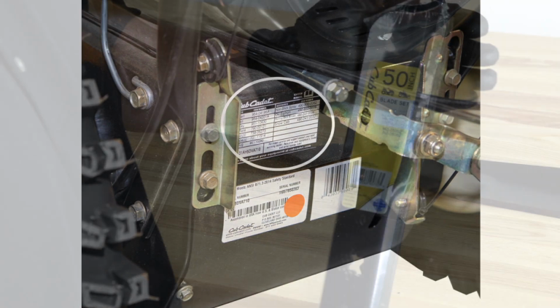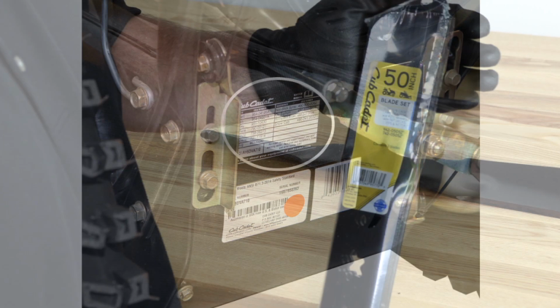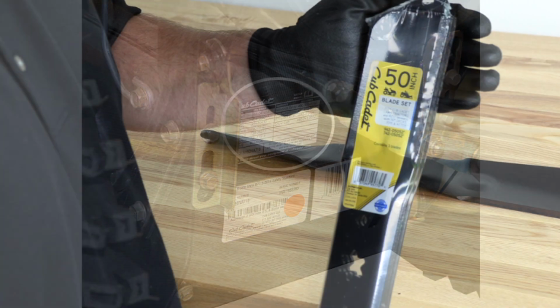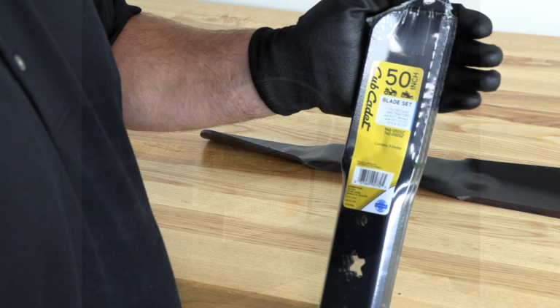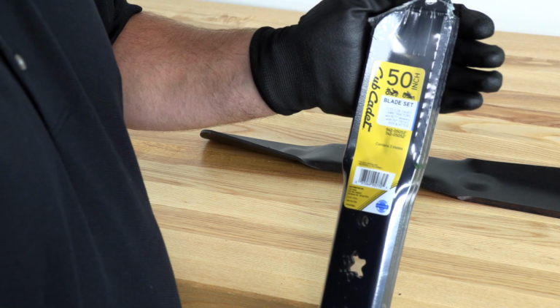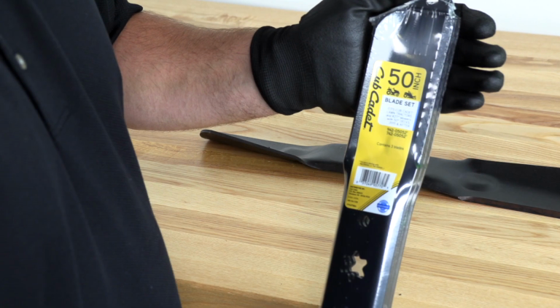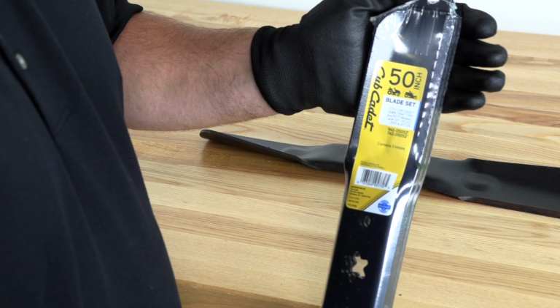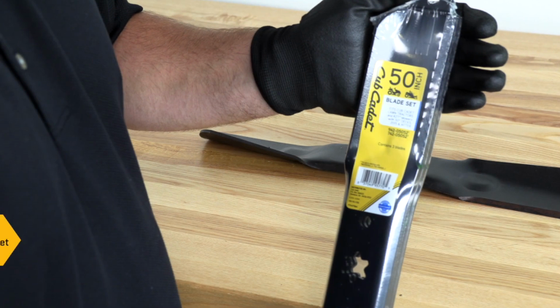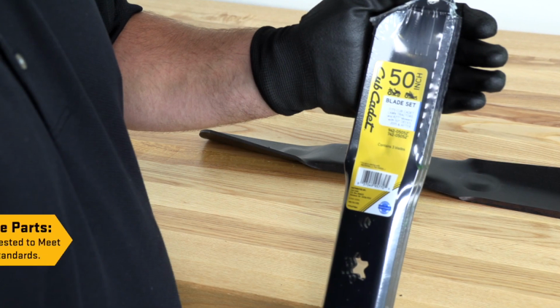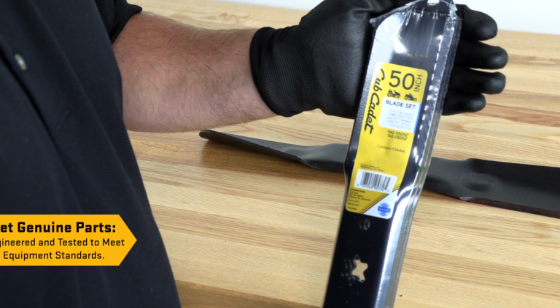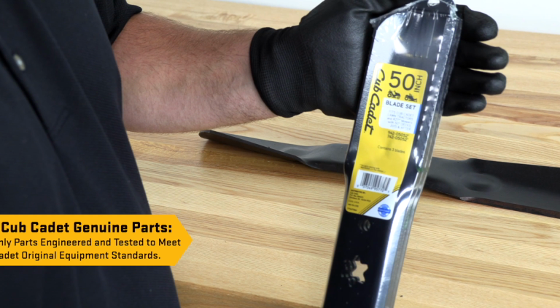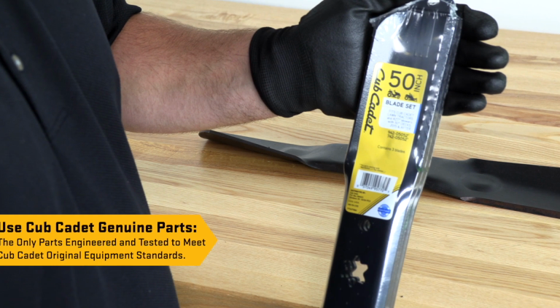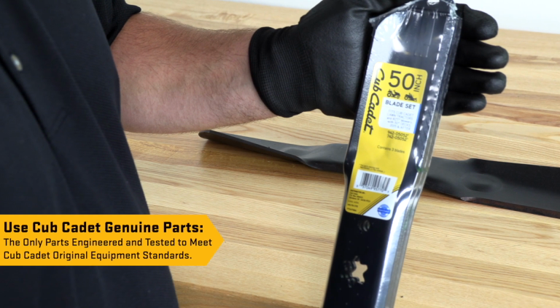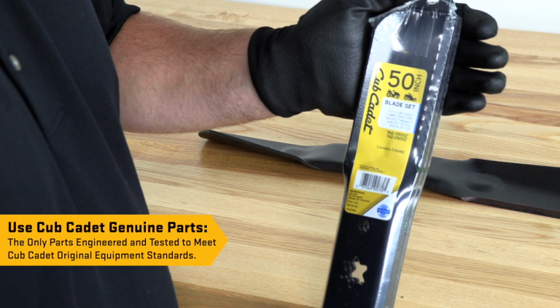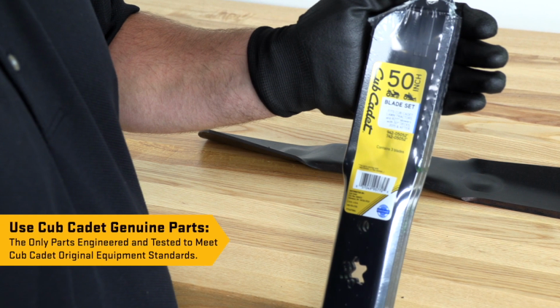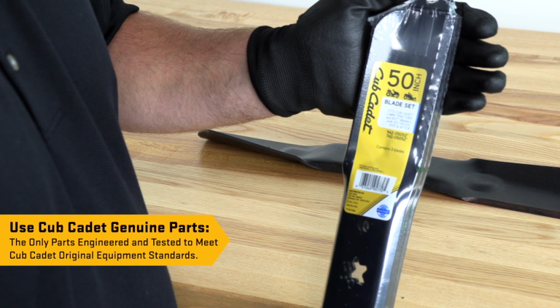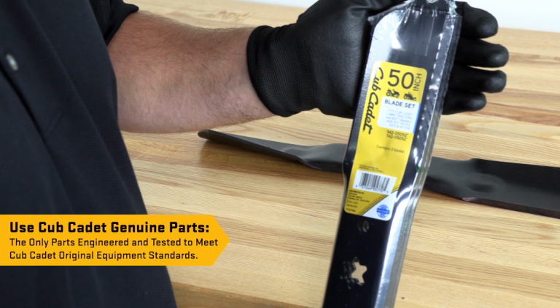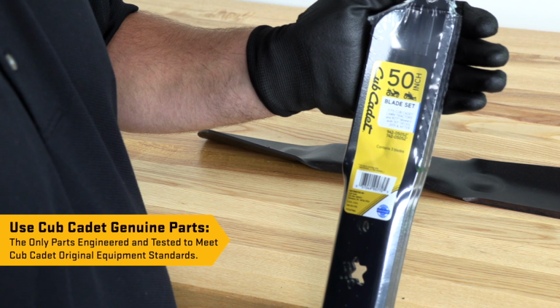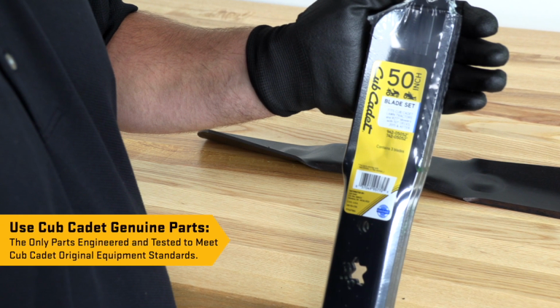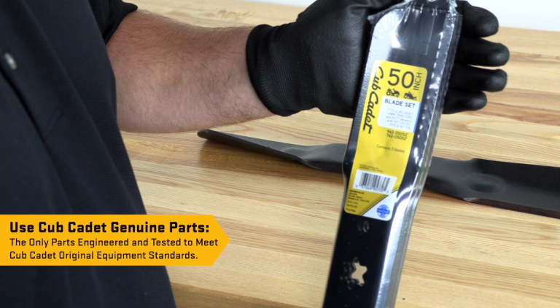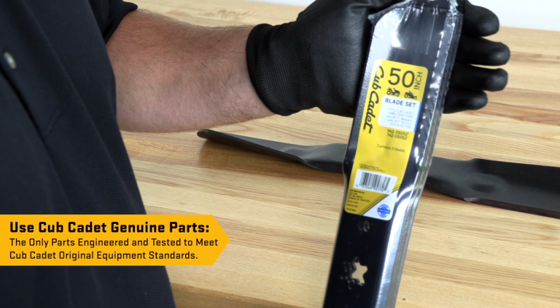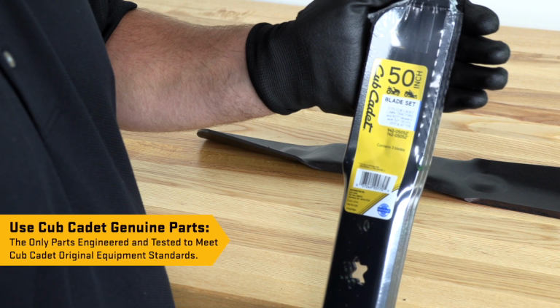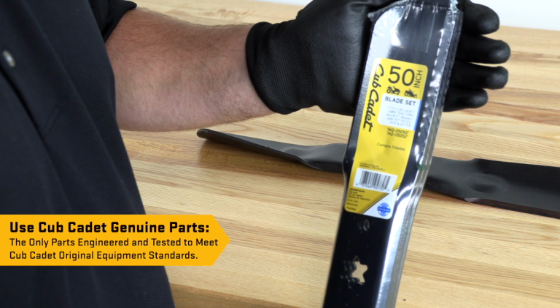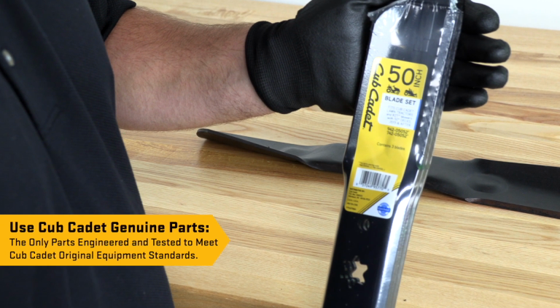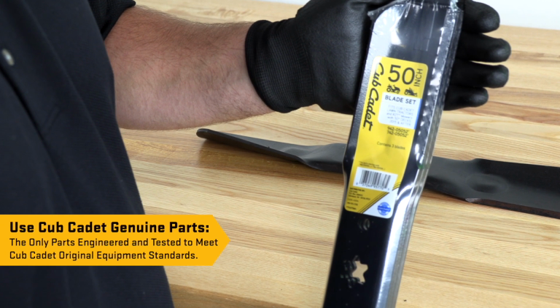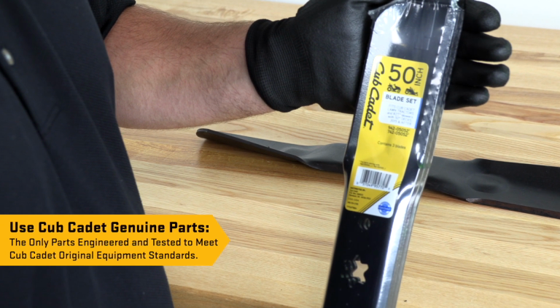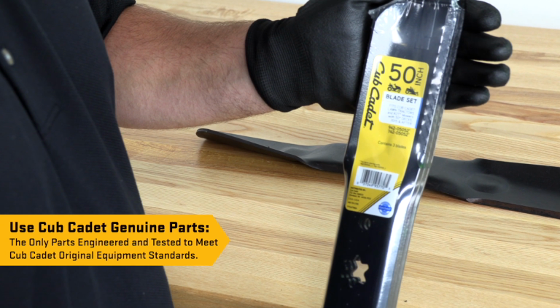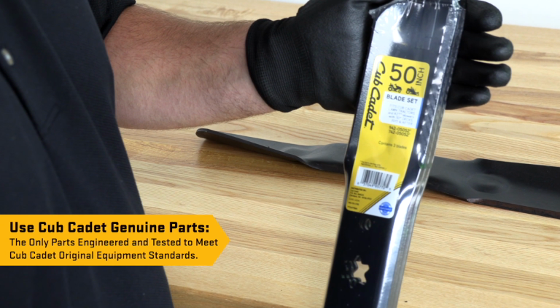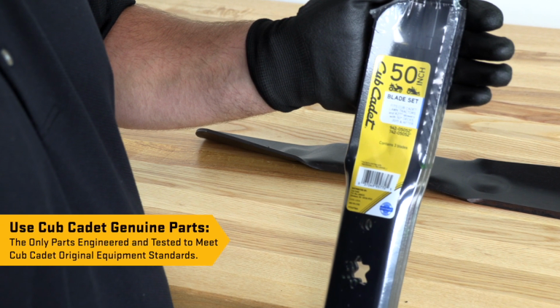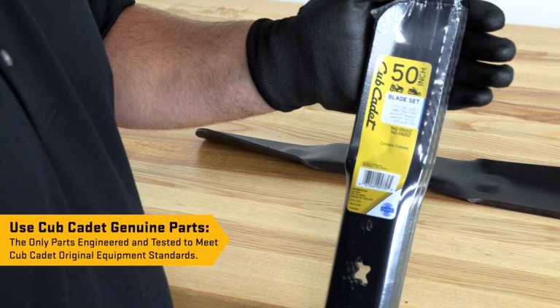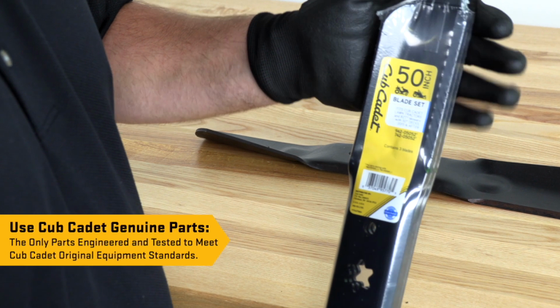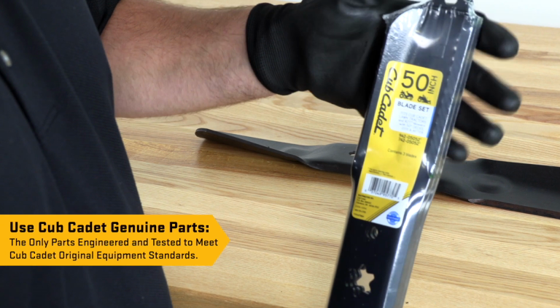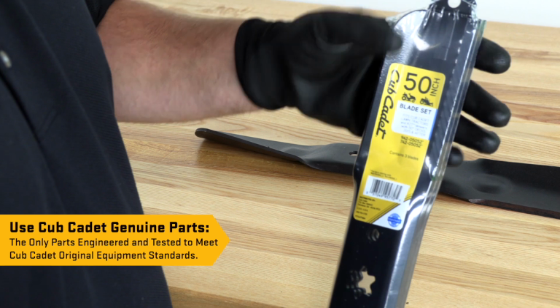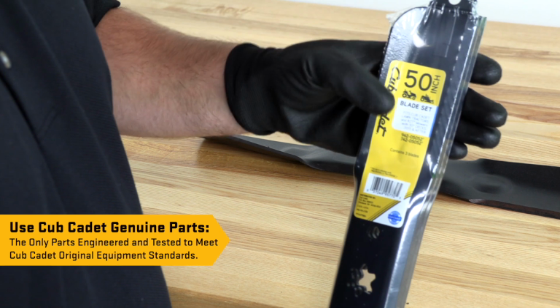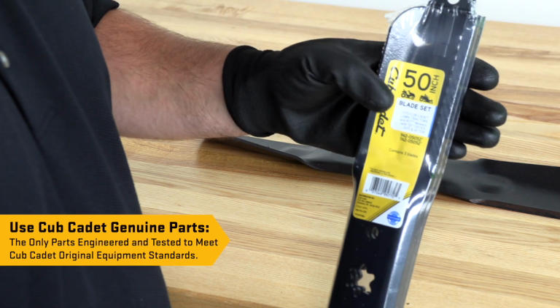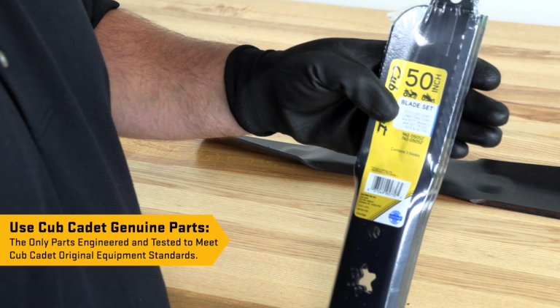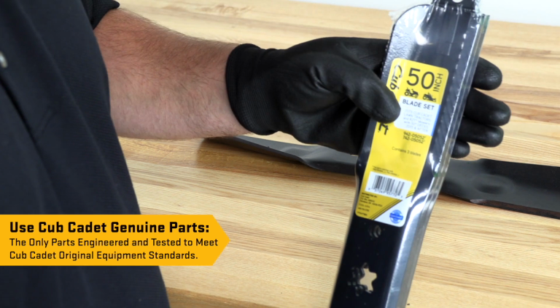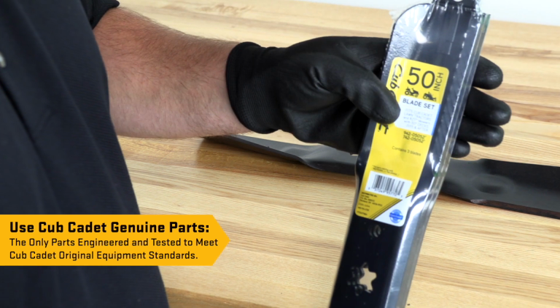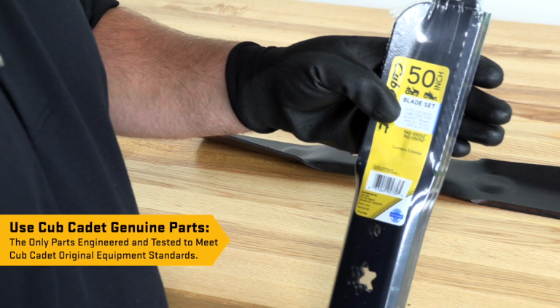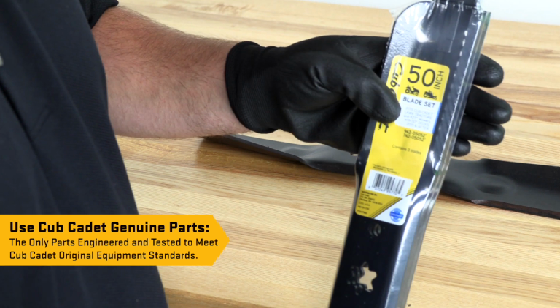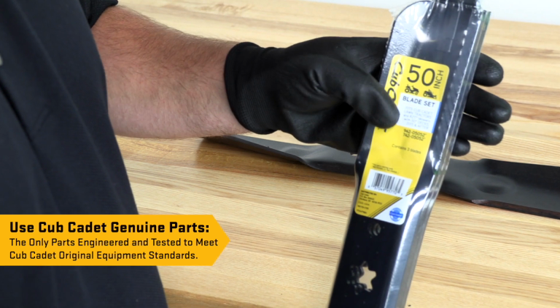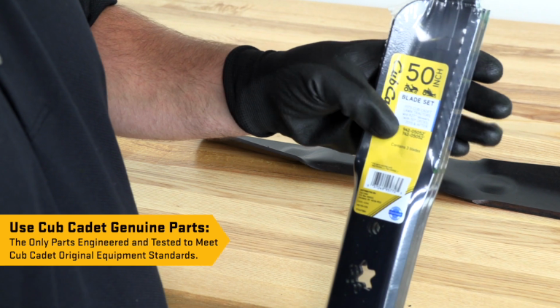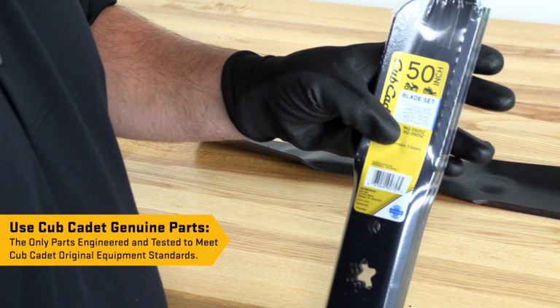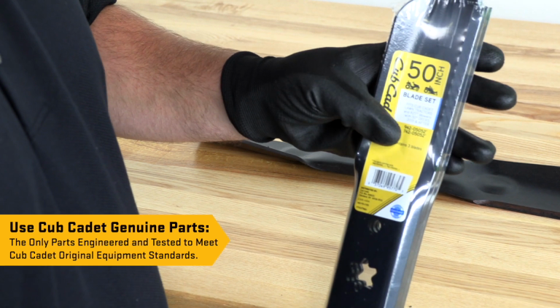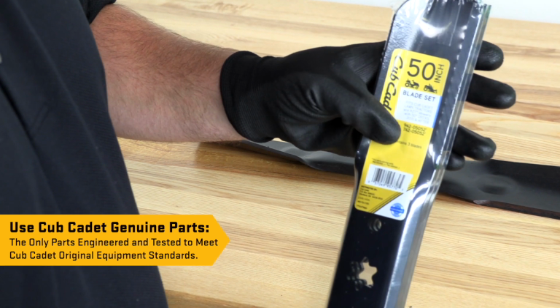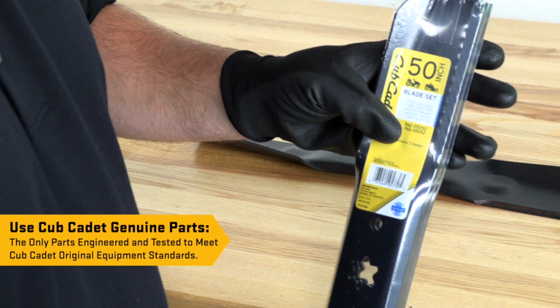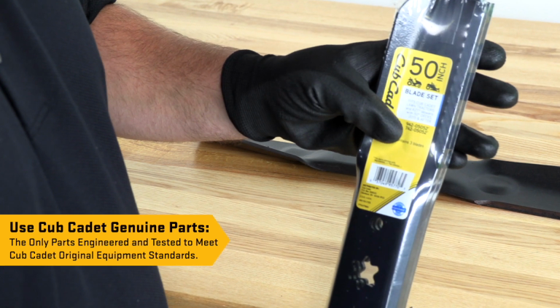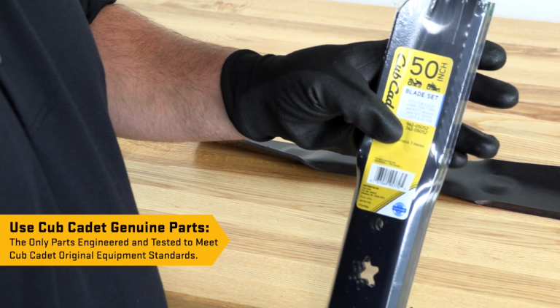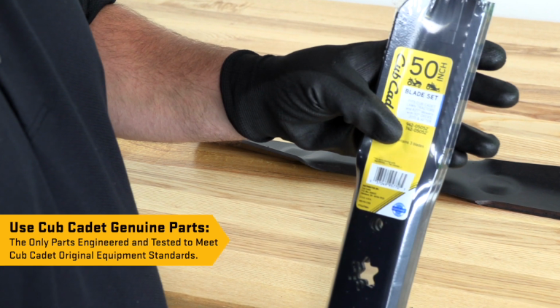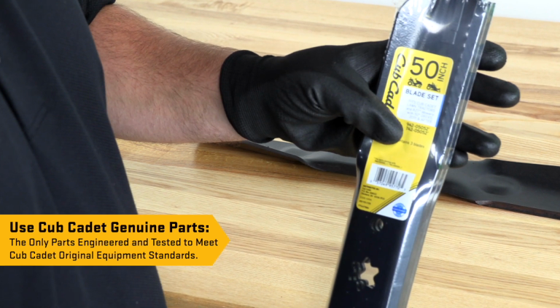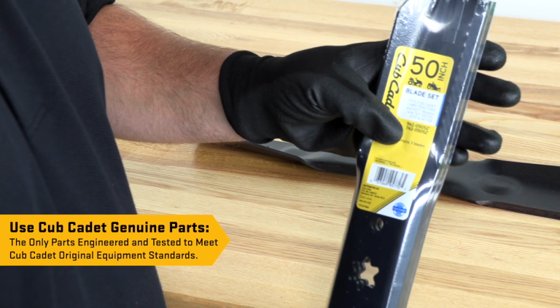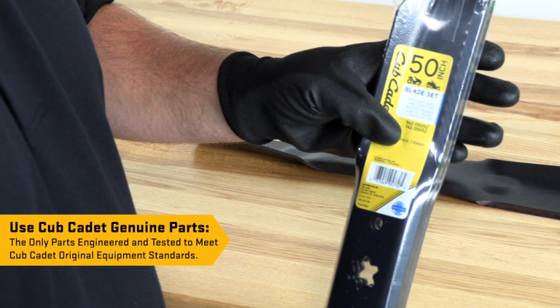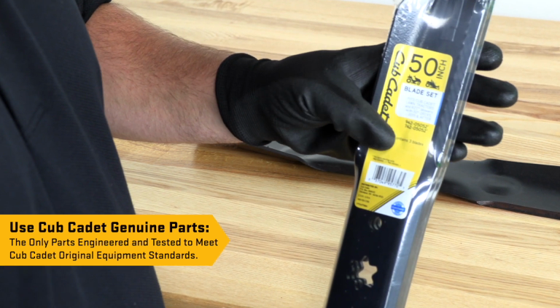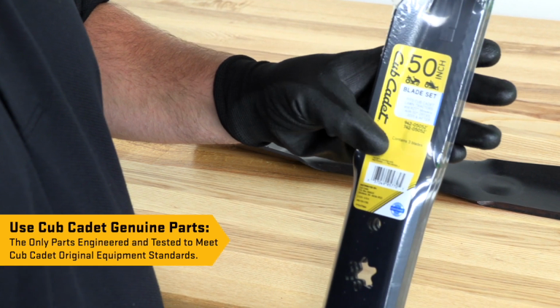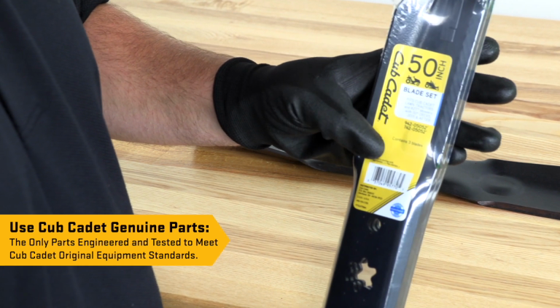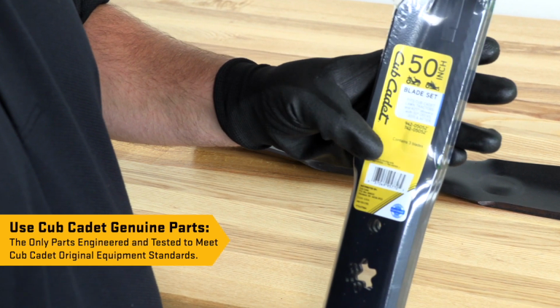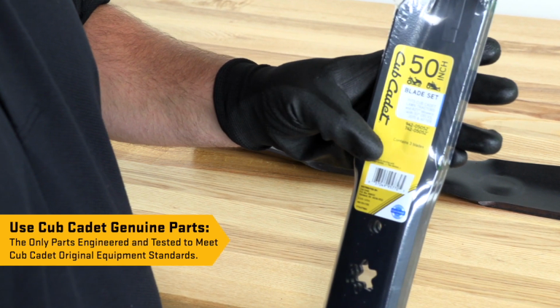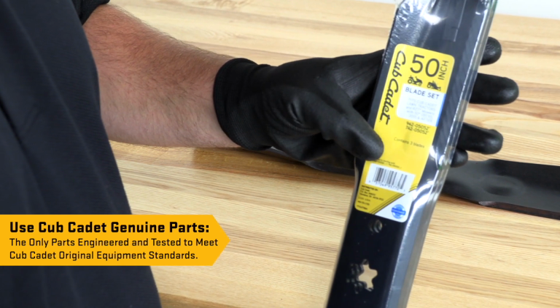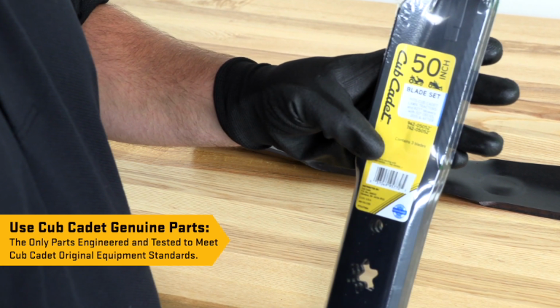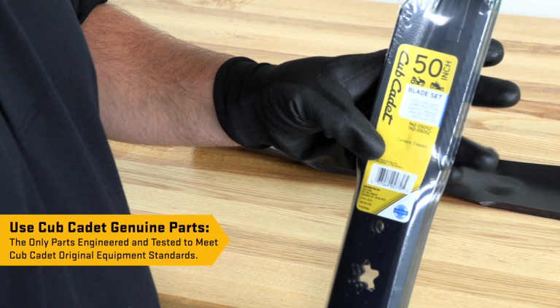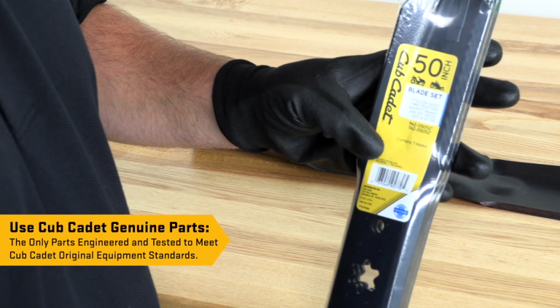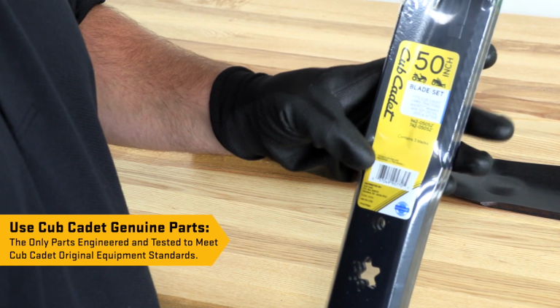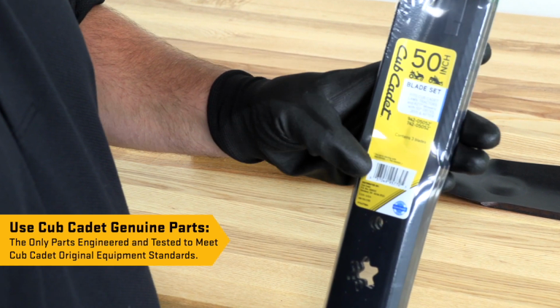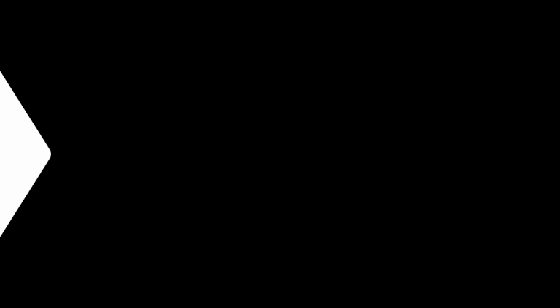When performing maintenance on your Cub Cadet outdoor power equipment, remember to use Cub Cadet genuine parts for optimal fit and performance.